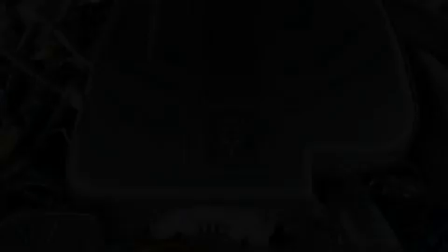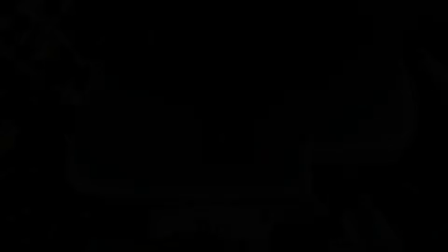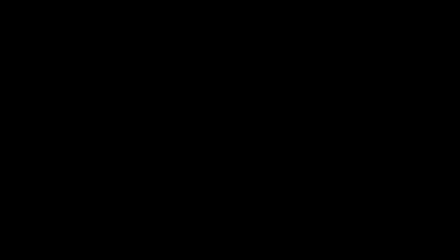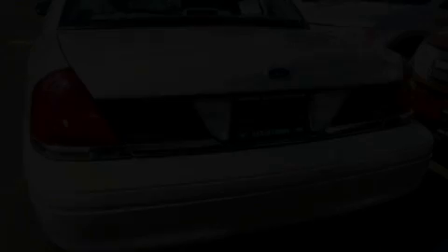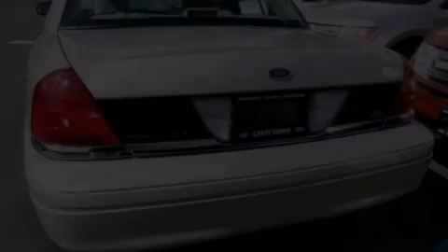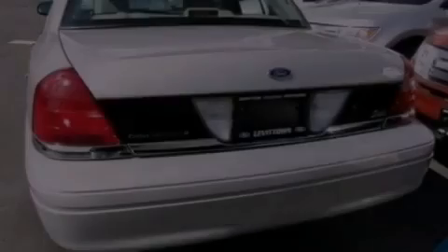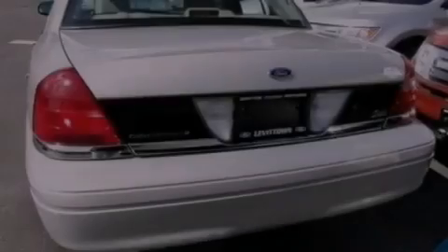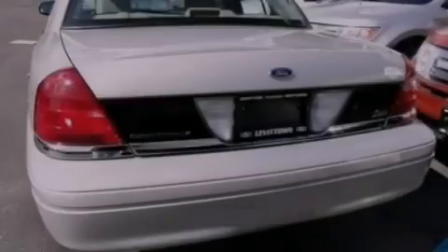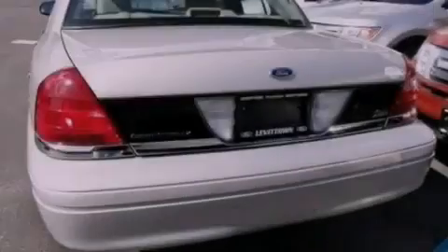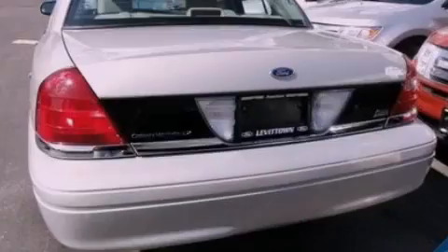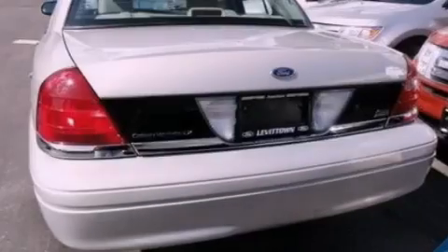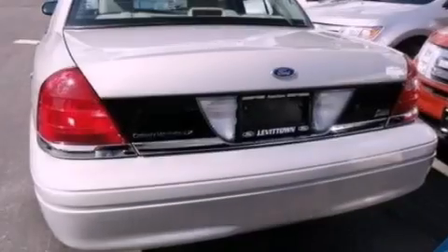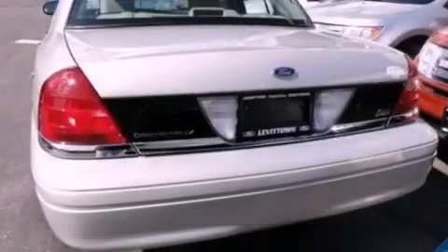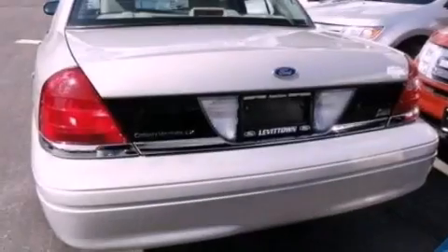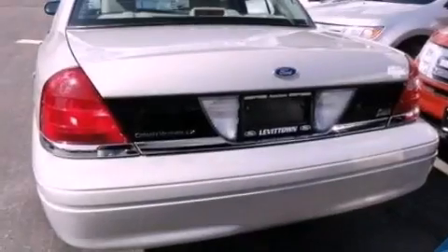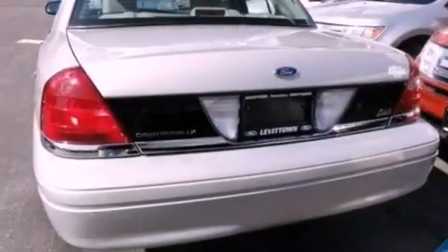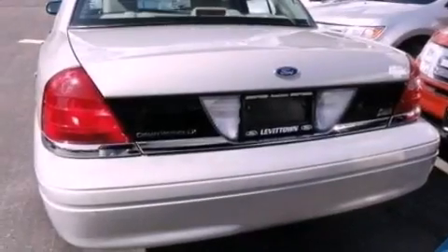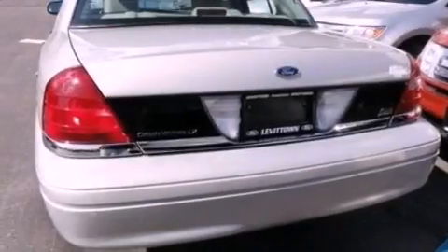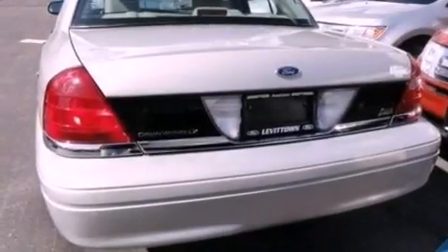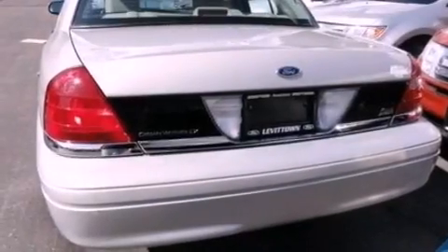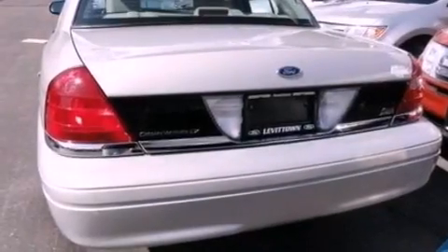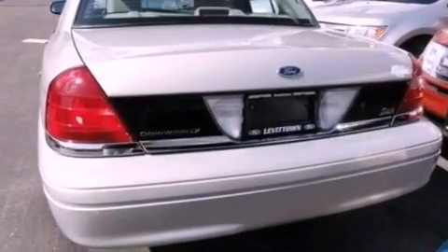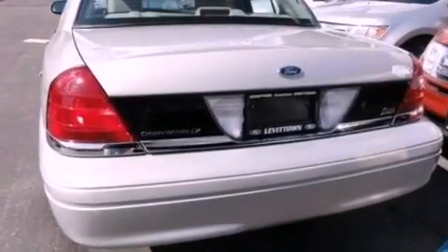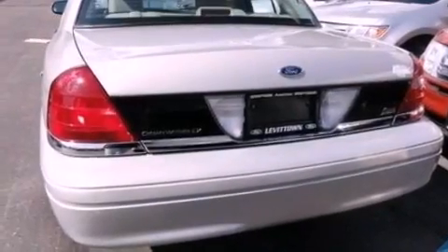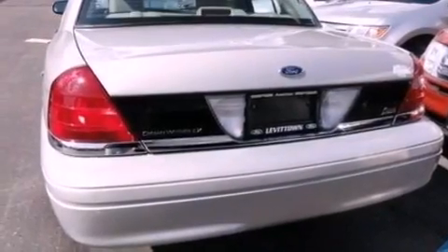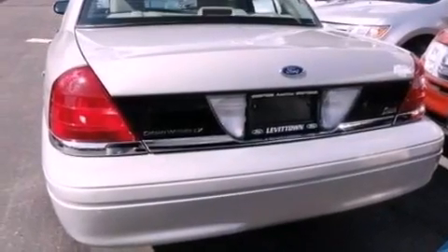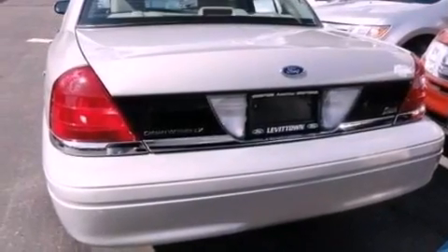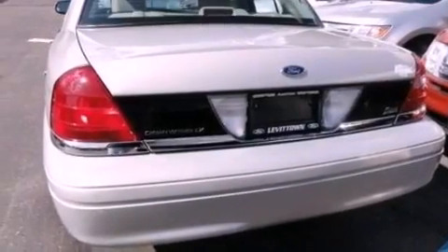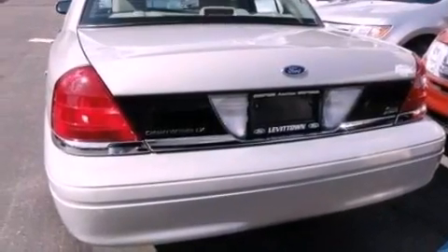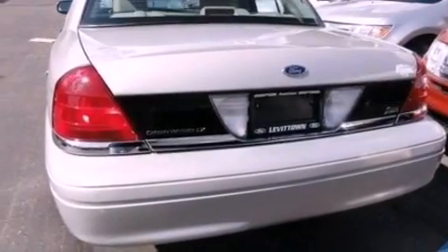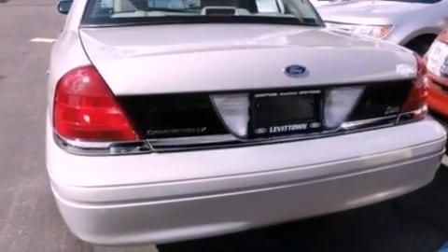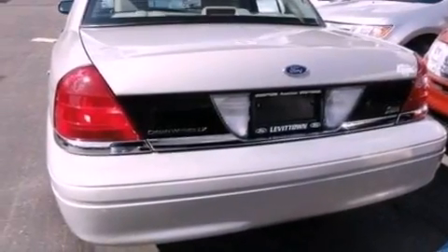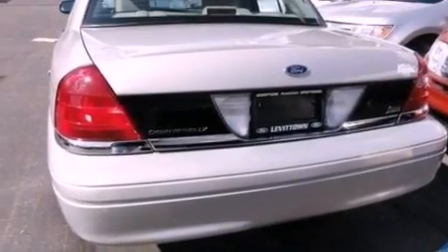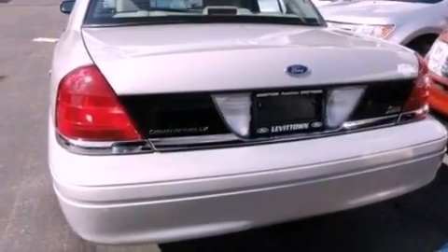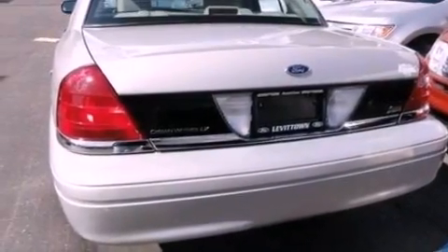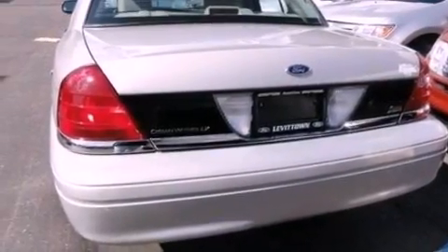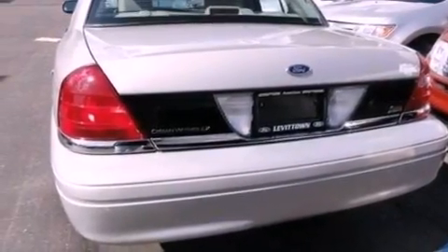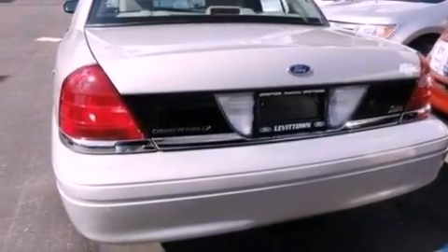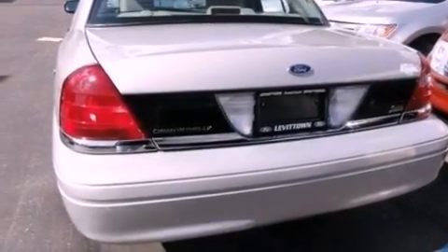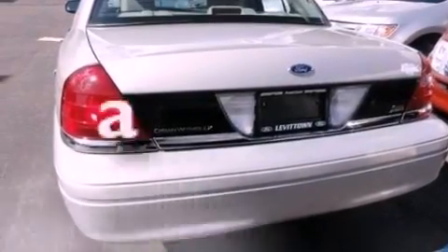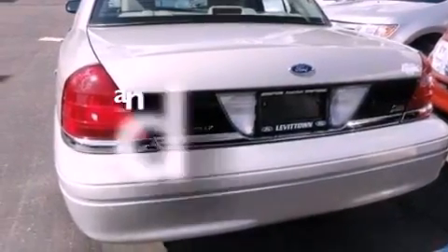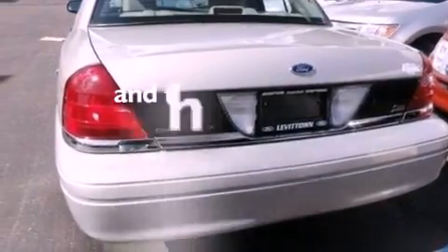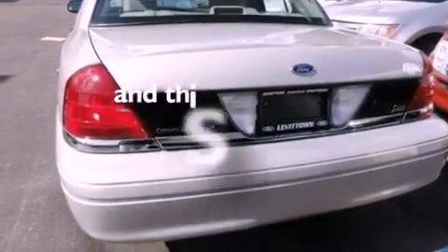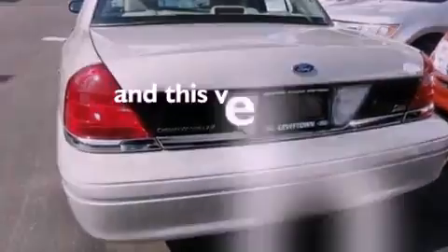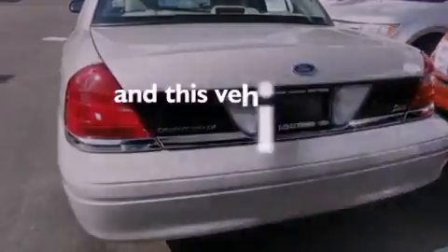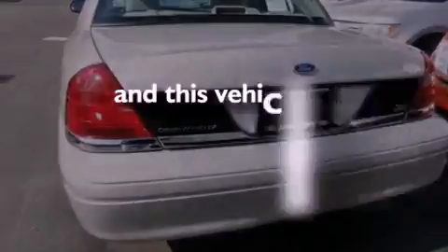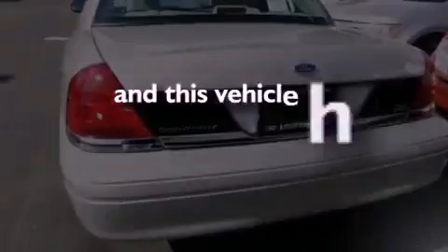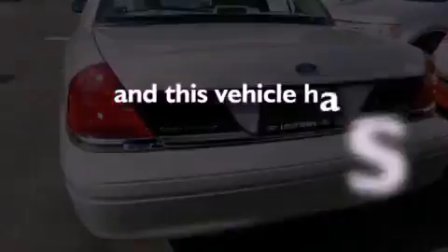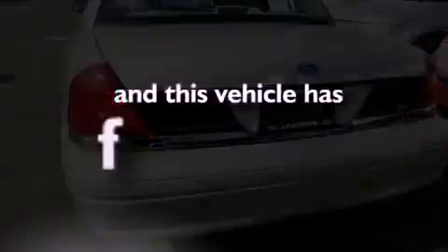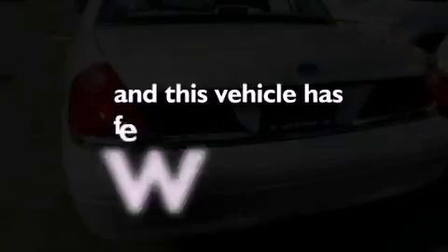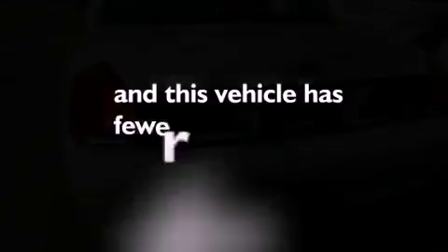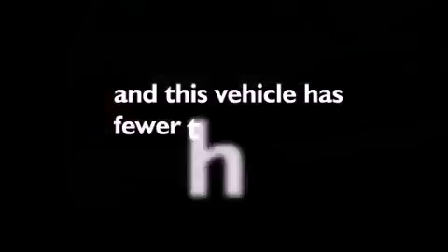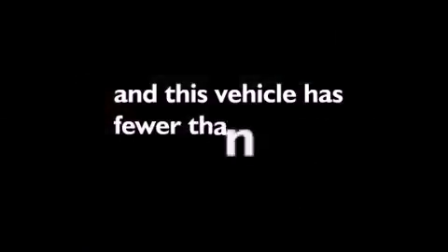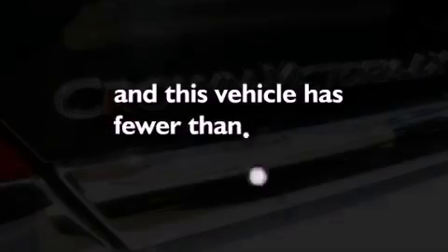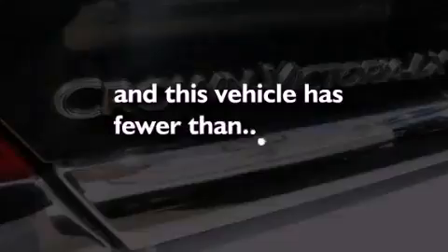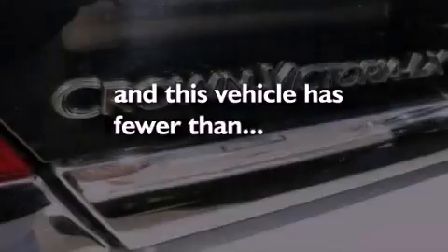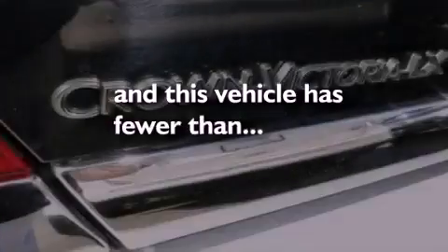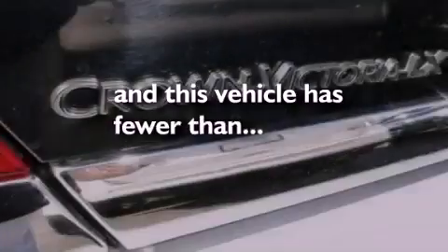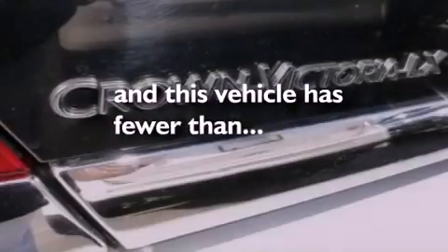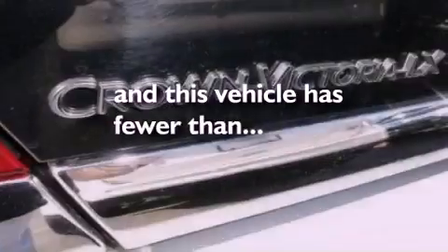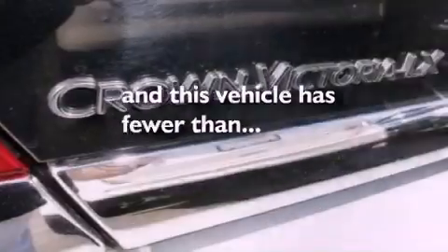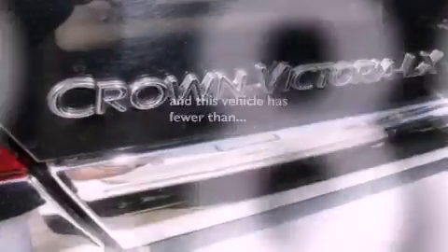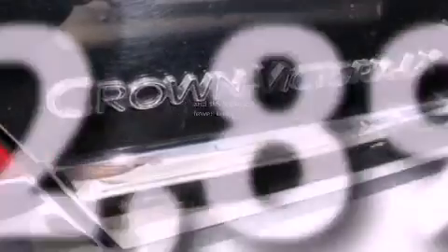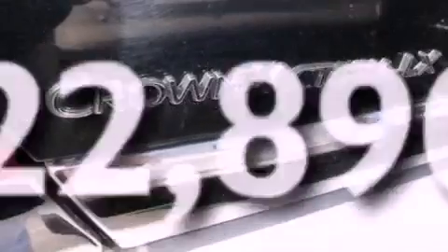Dusk-sensing headlights, a power driver's seat, and this vehicle has less than 23,000 miles.